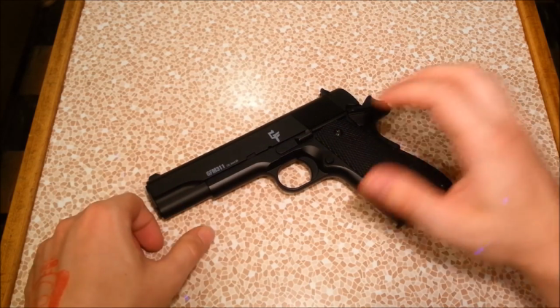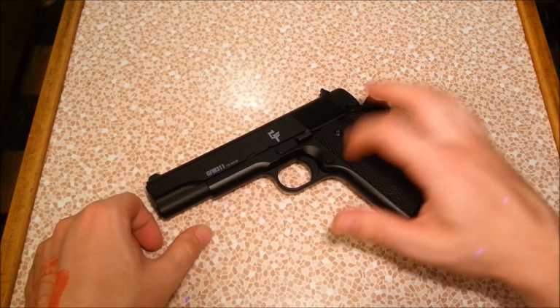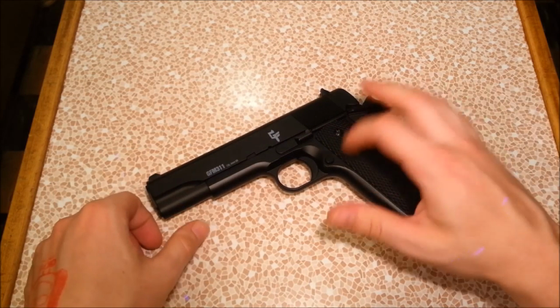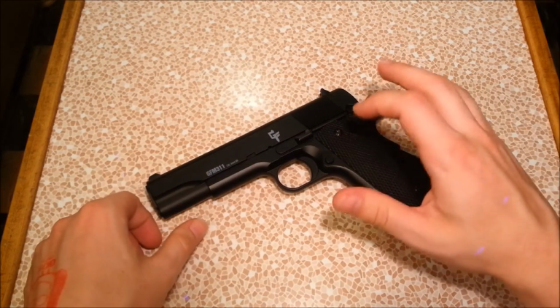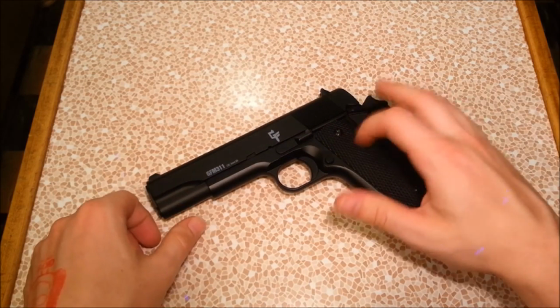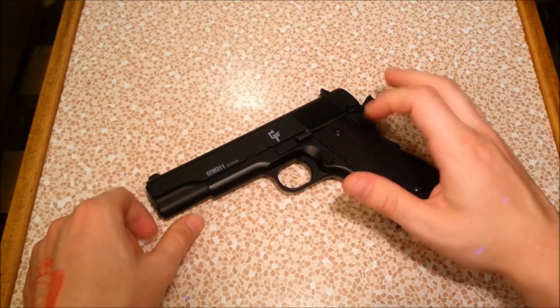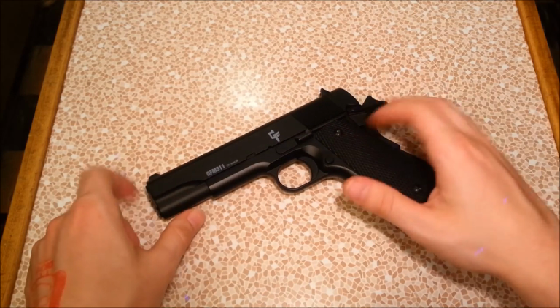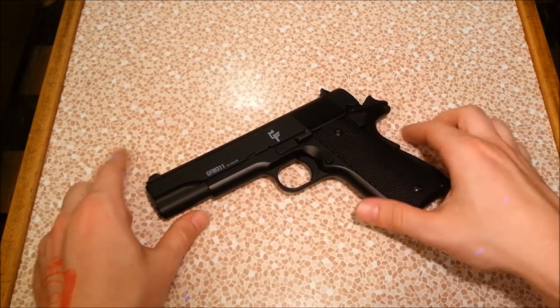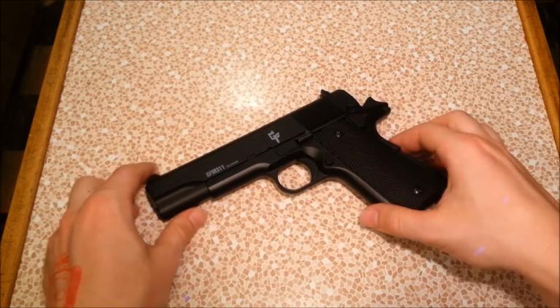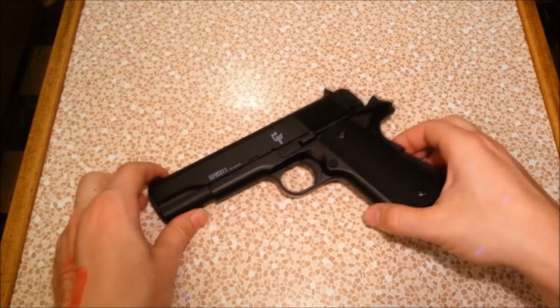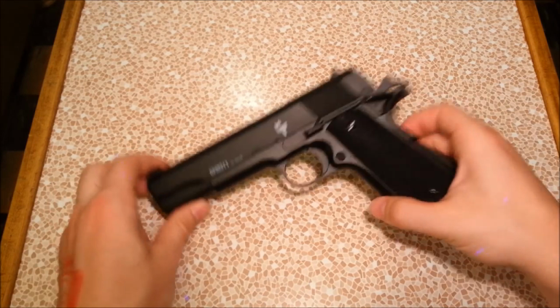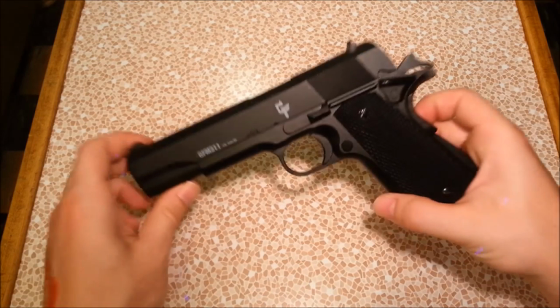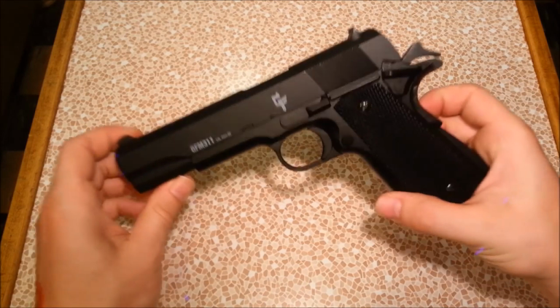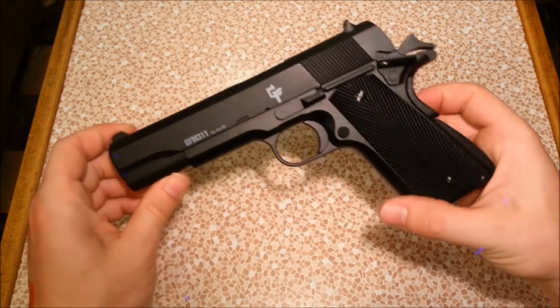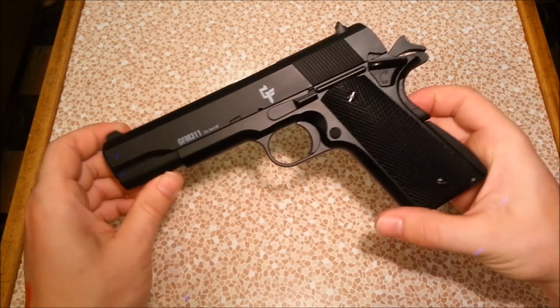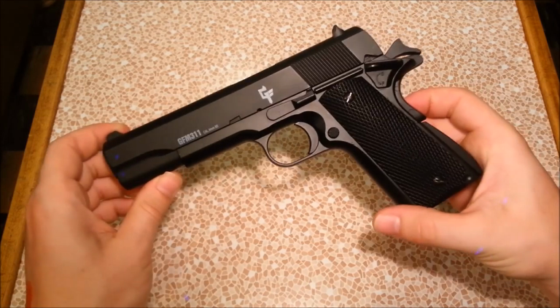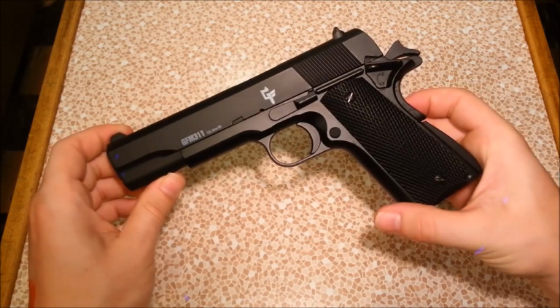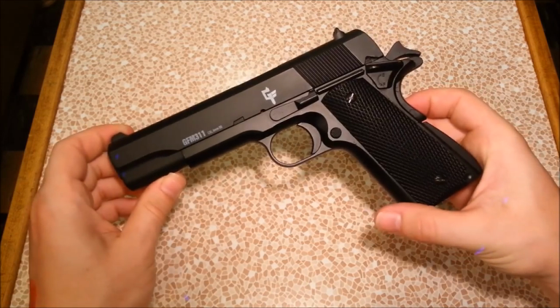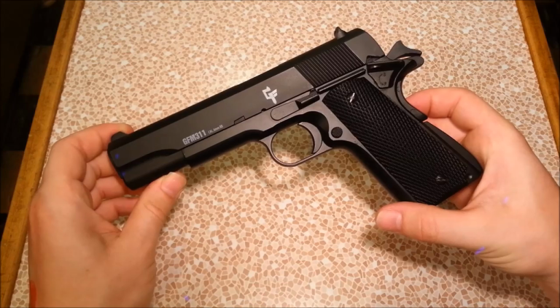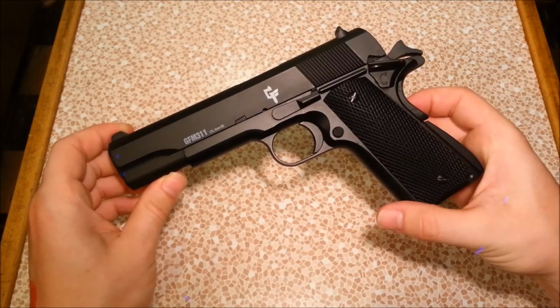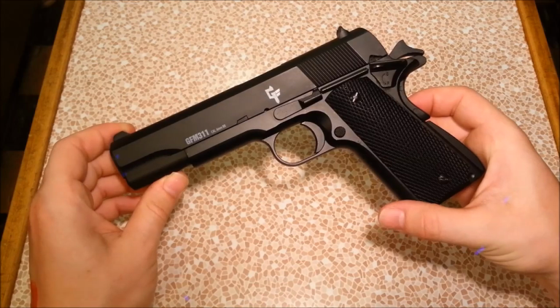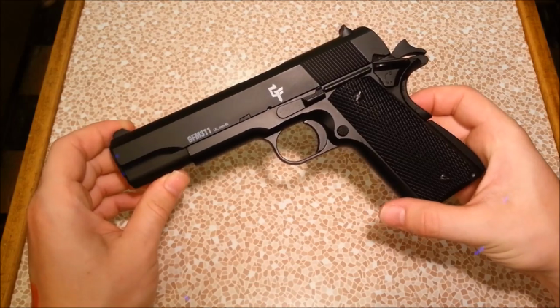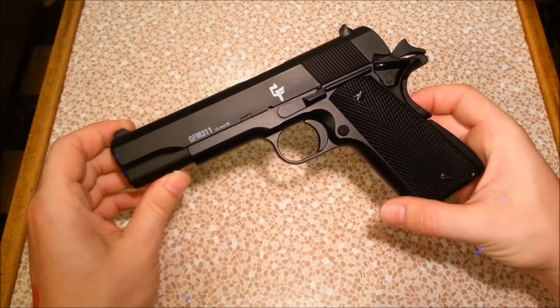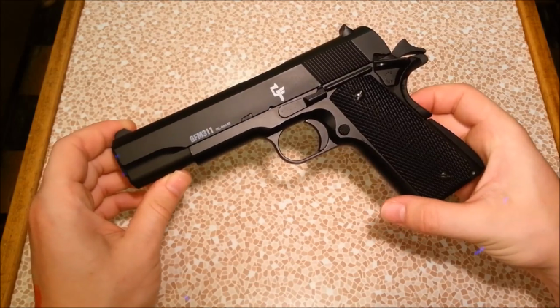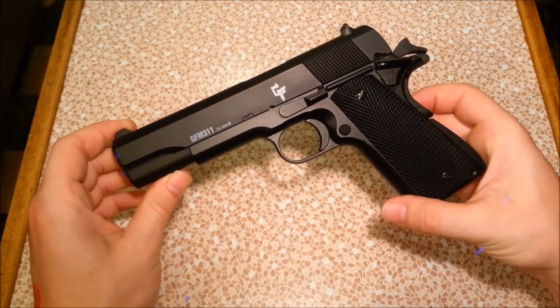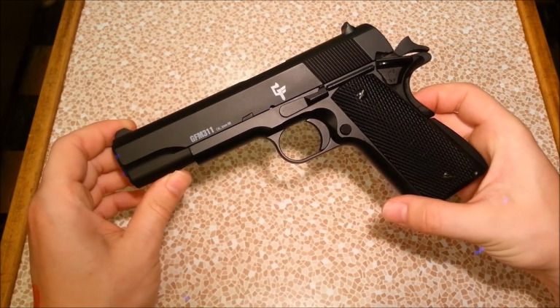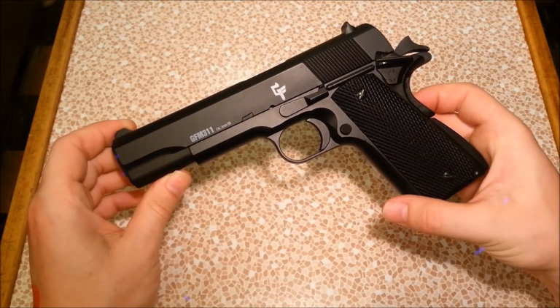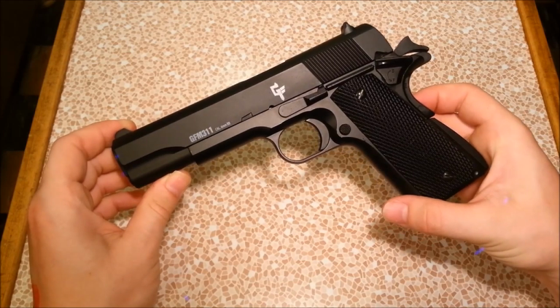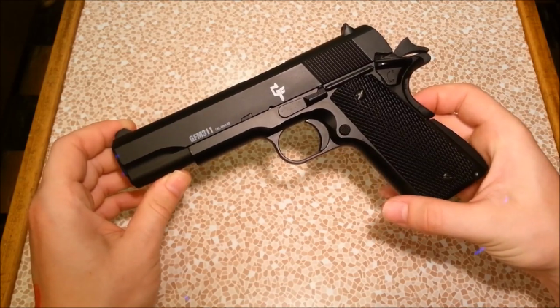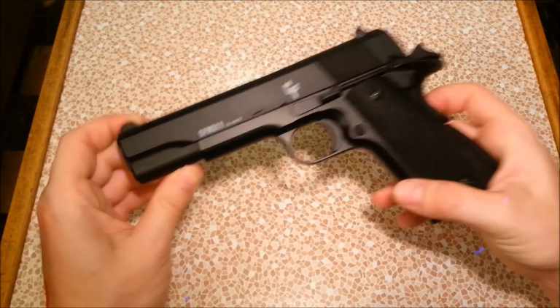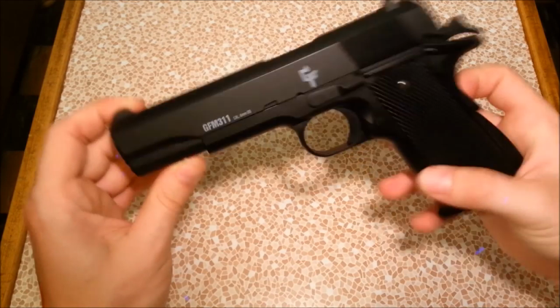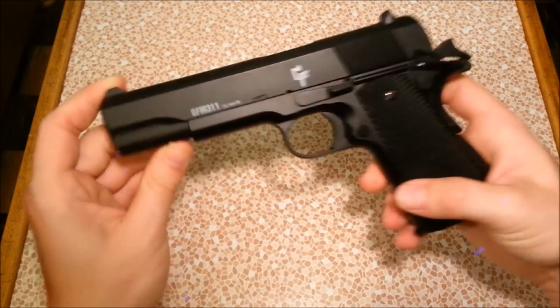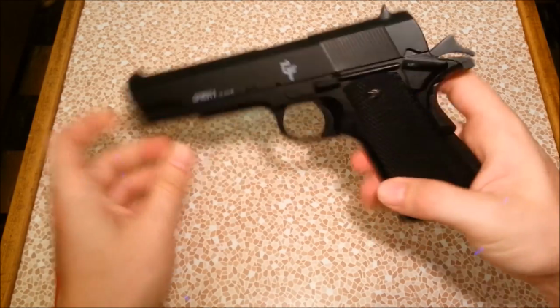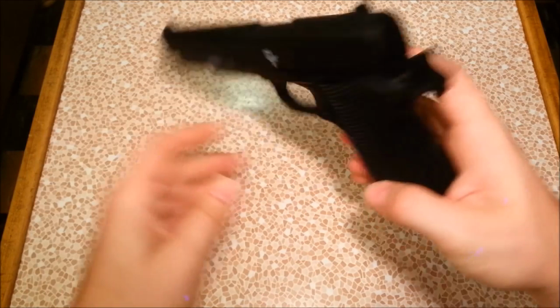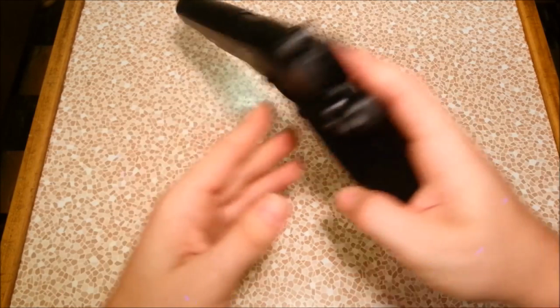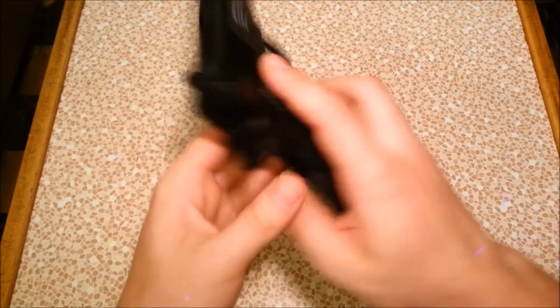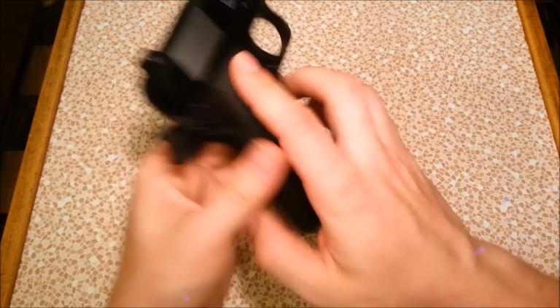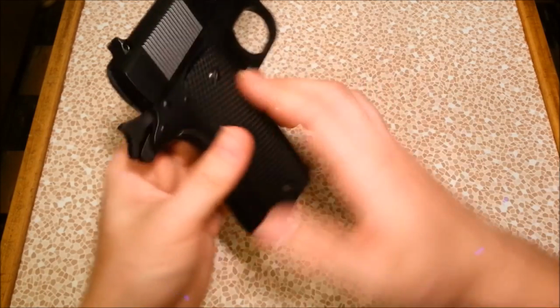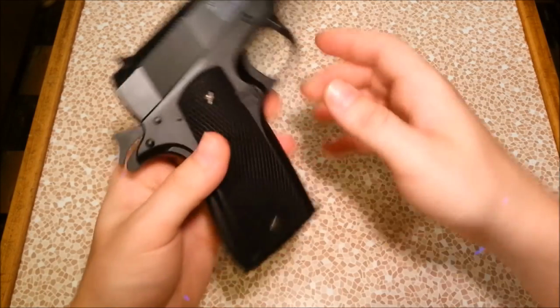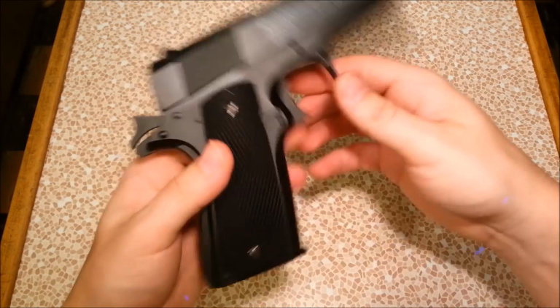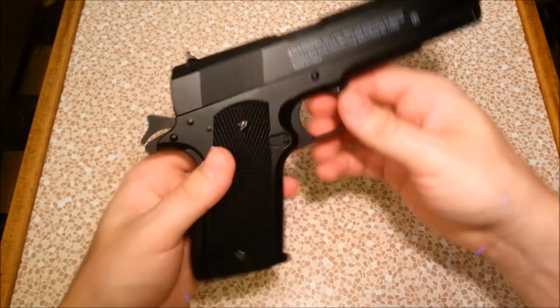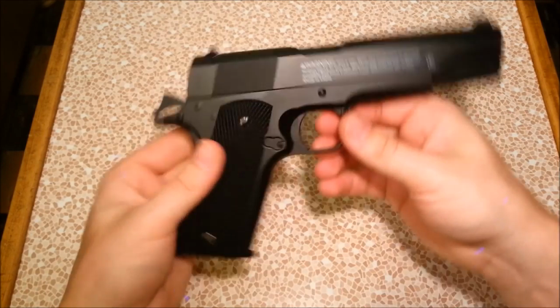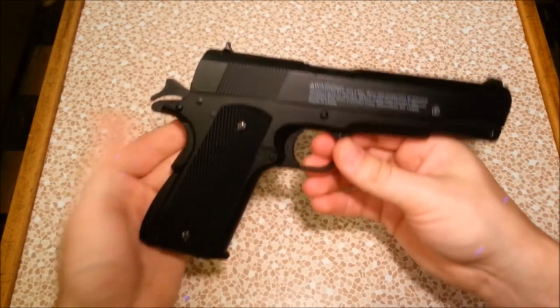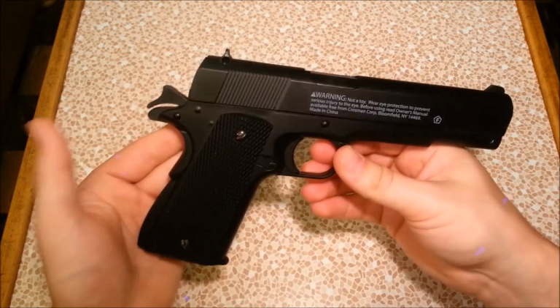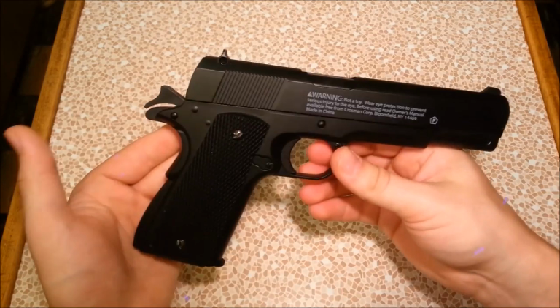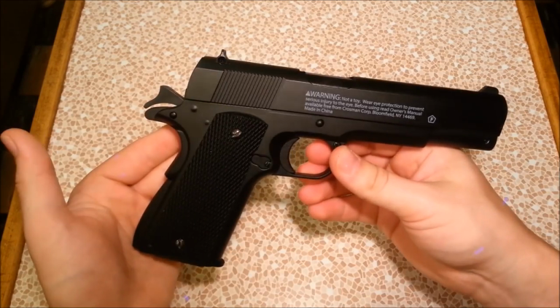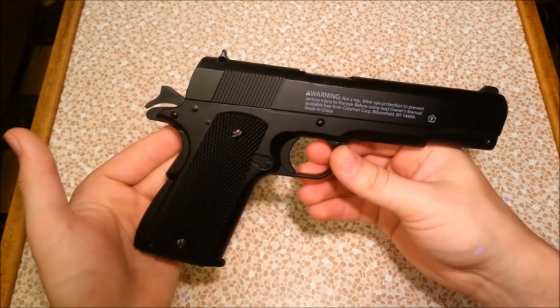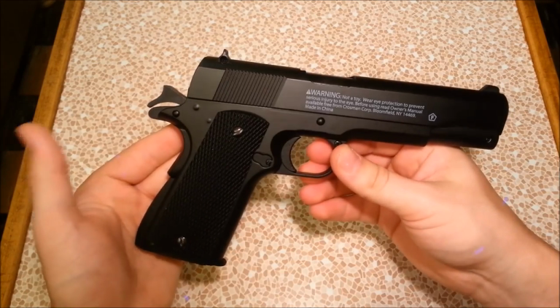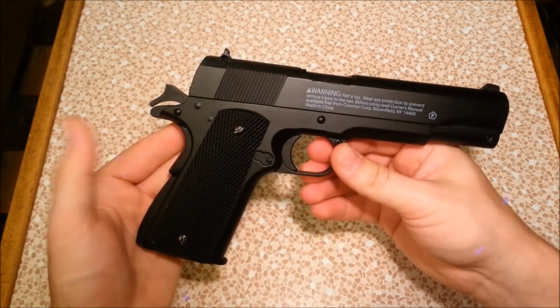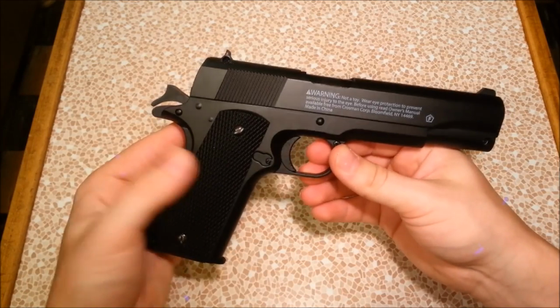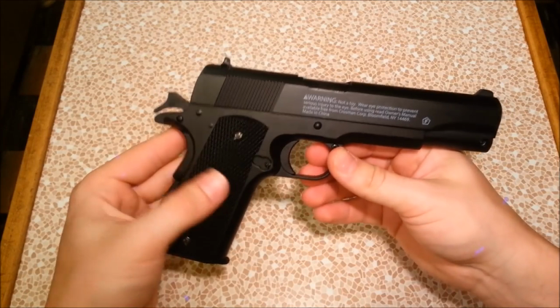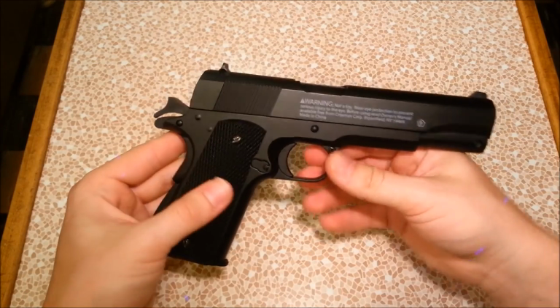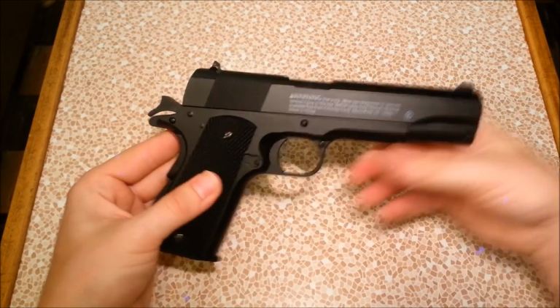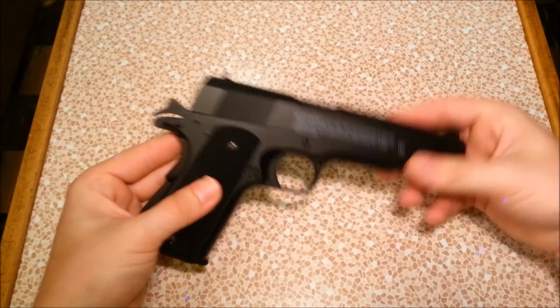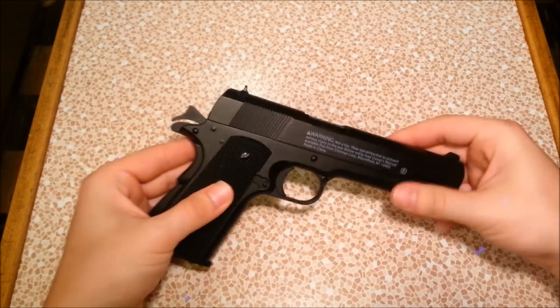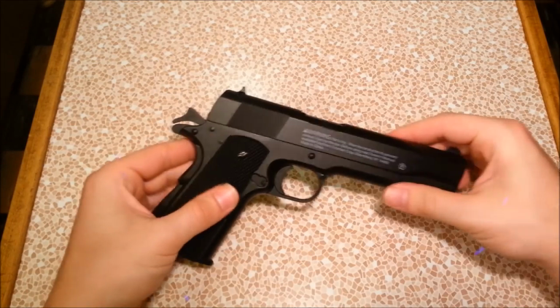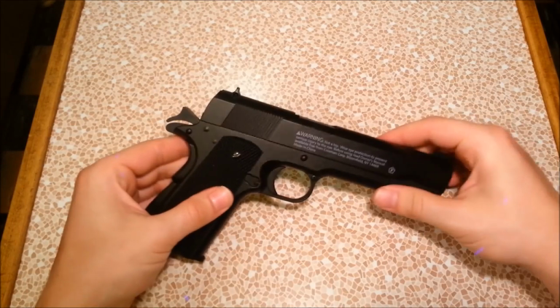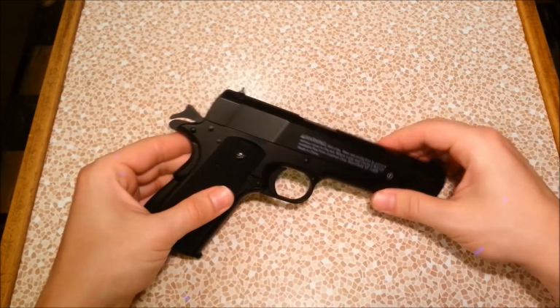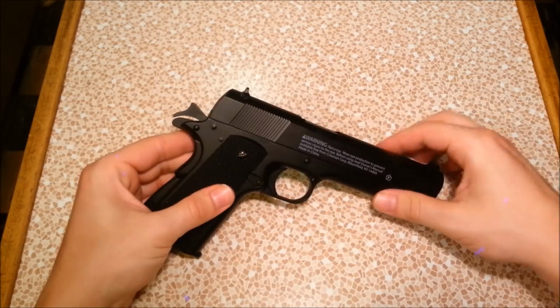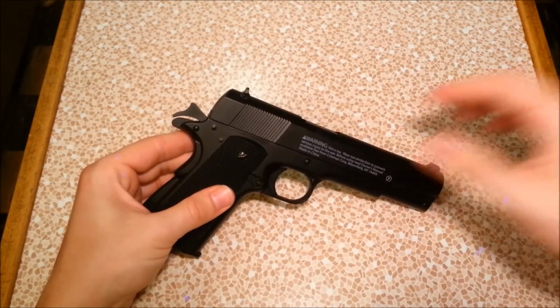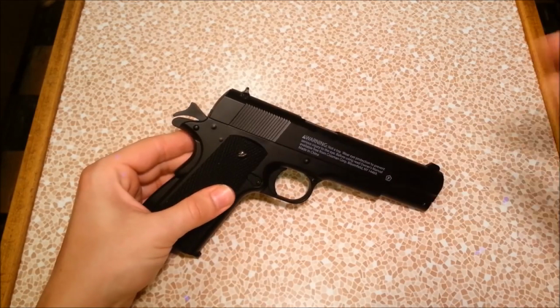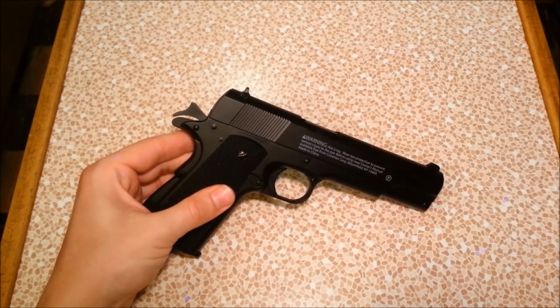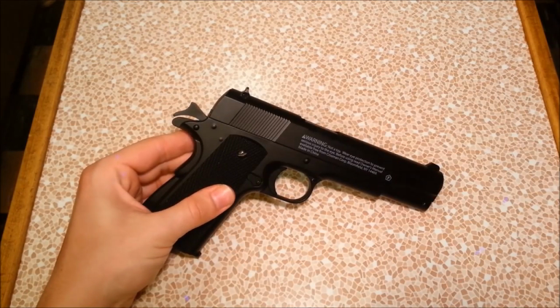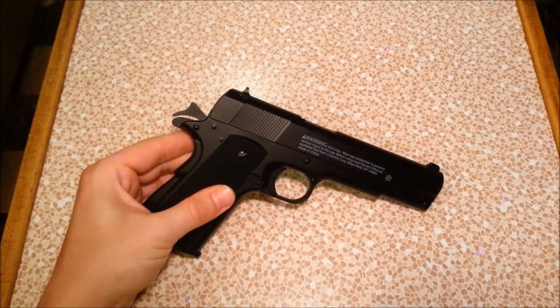I hope you guys enjoyed the review on the Full Metal Game Face Spring 1911. I'll see you guys later.